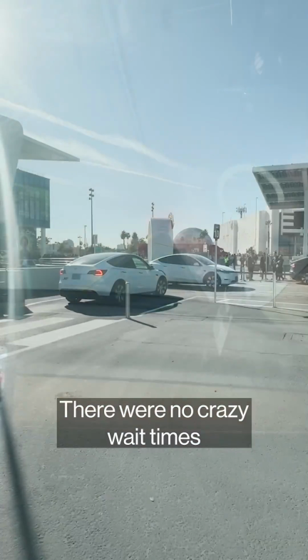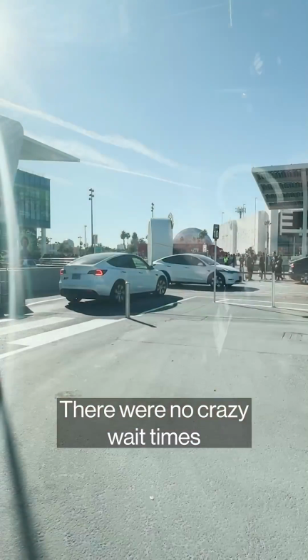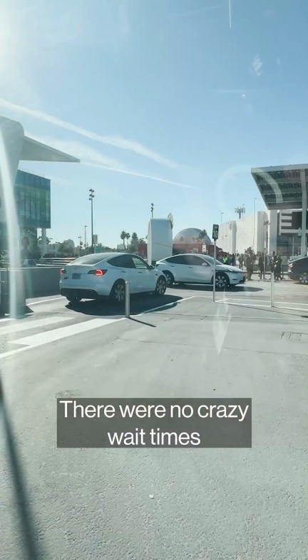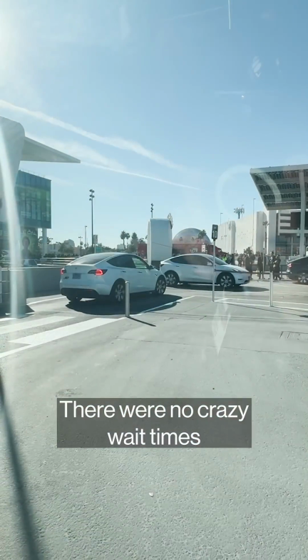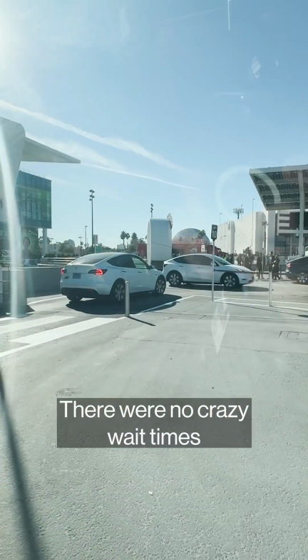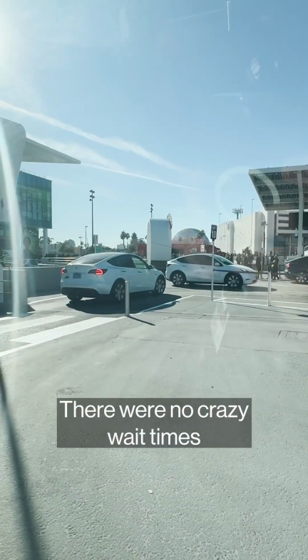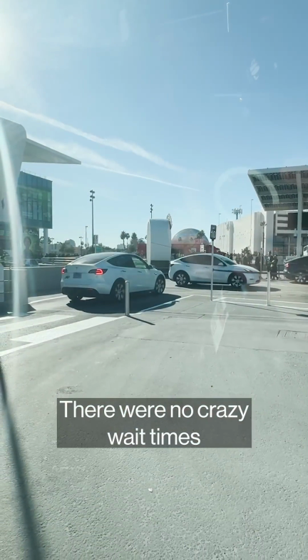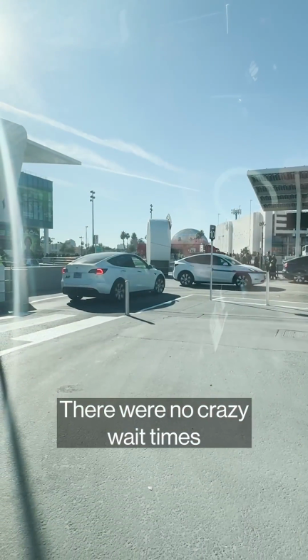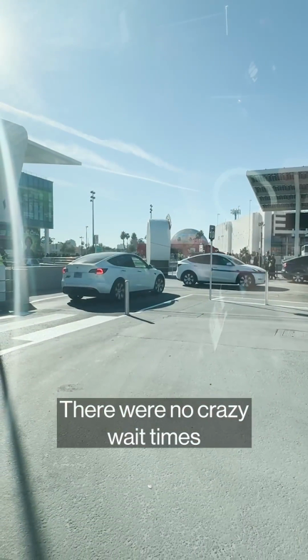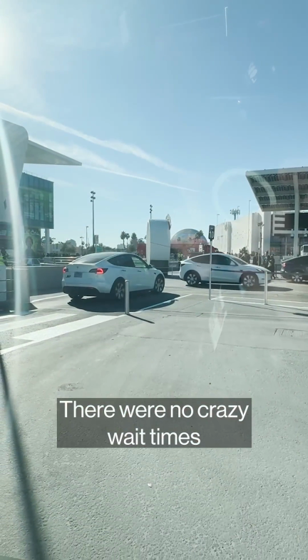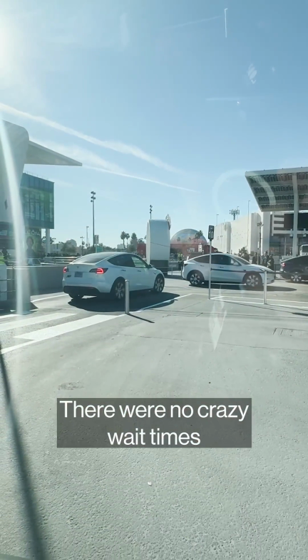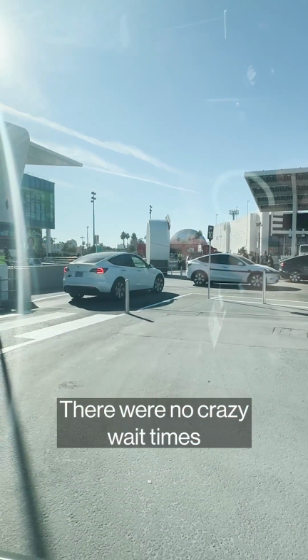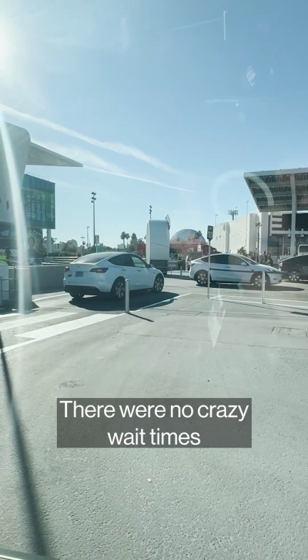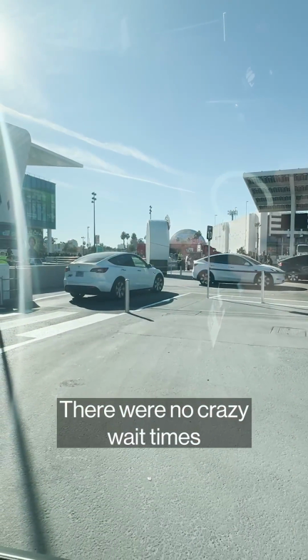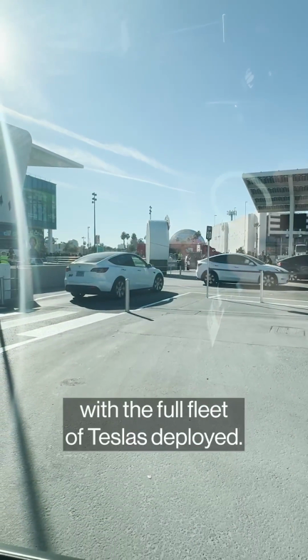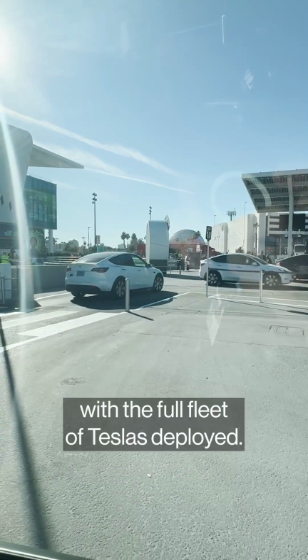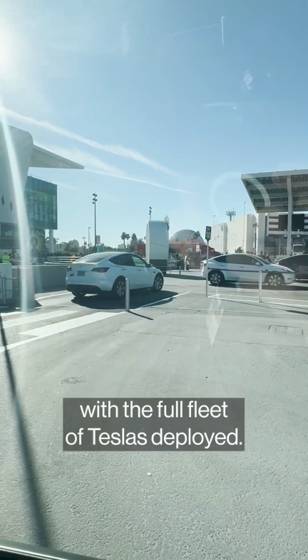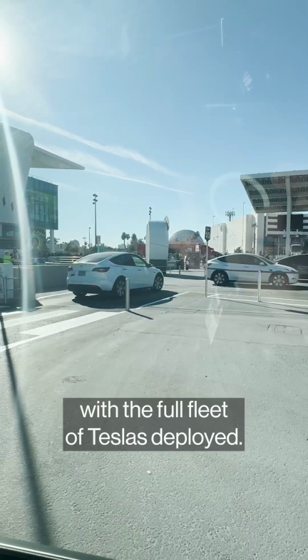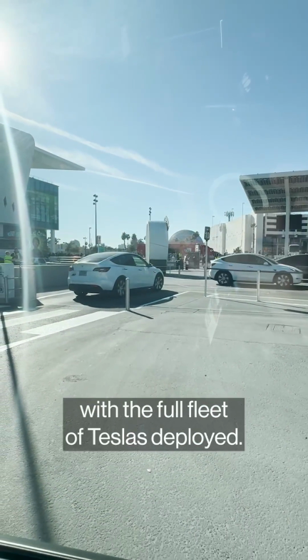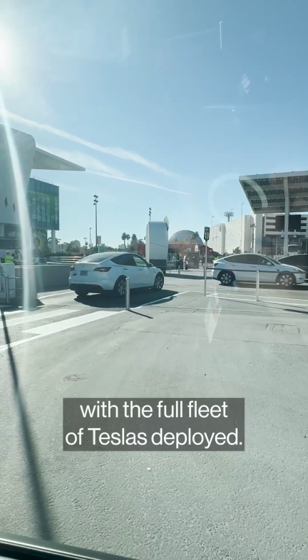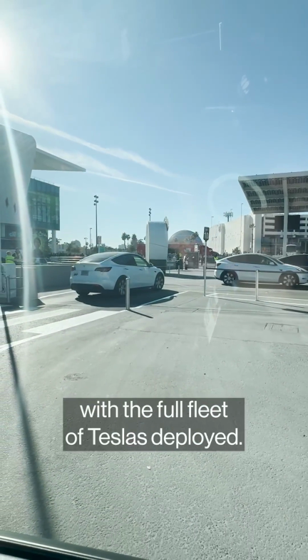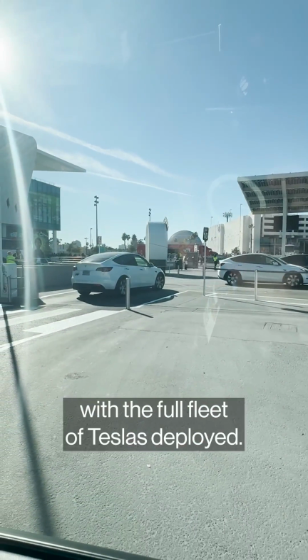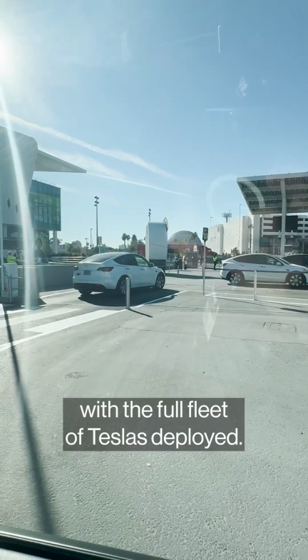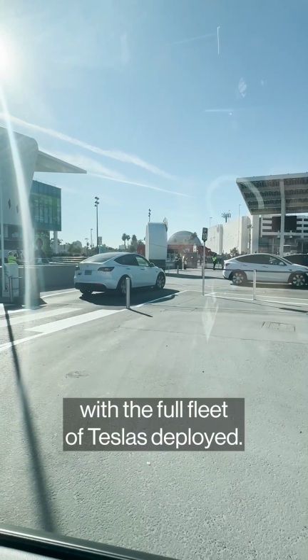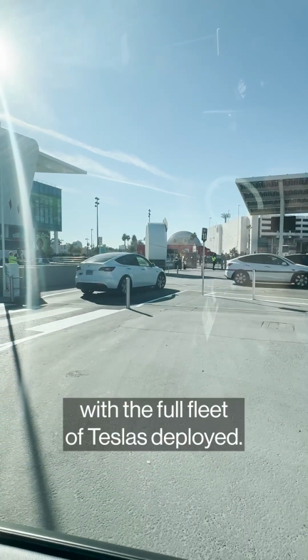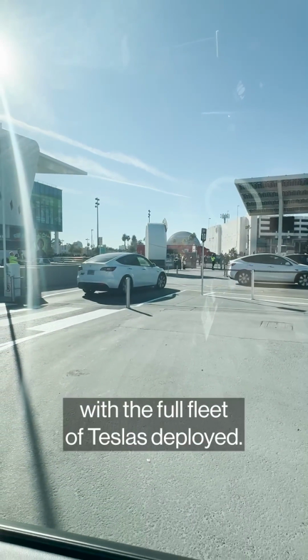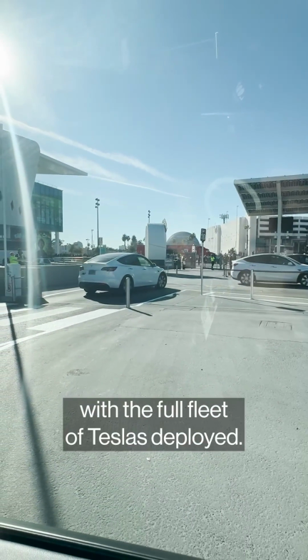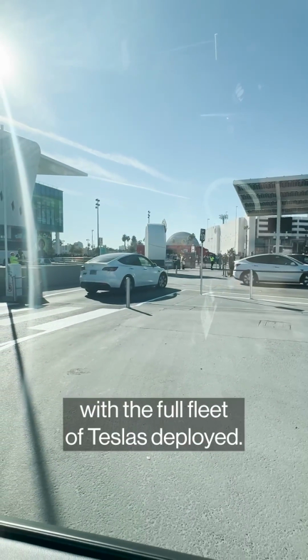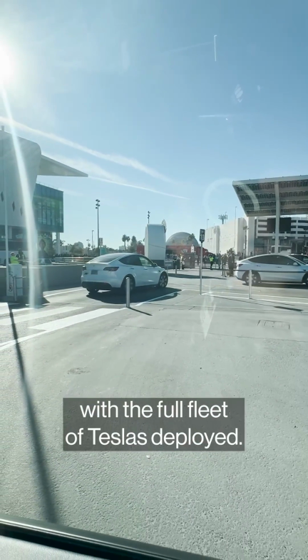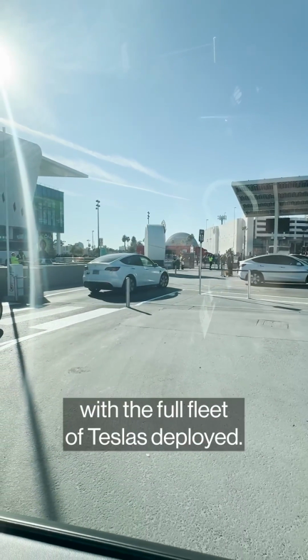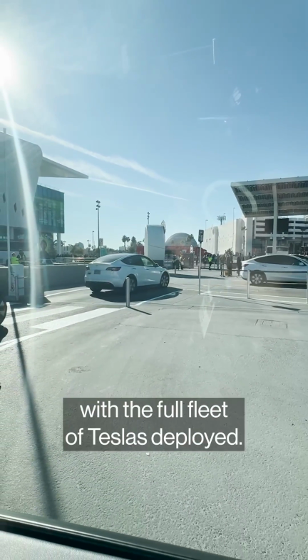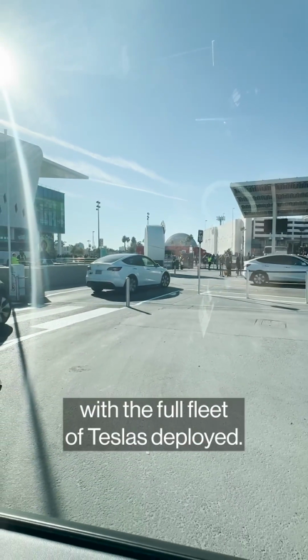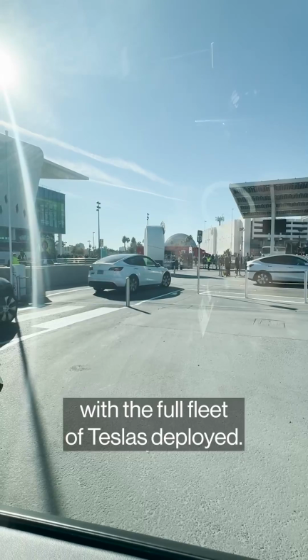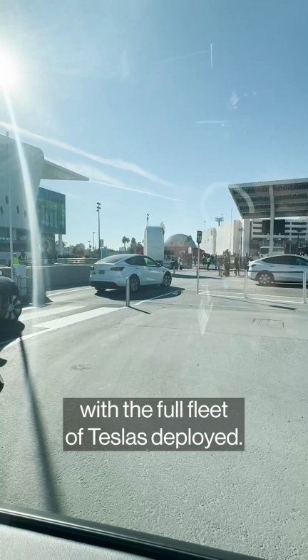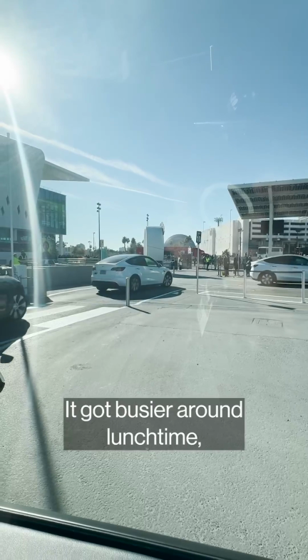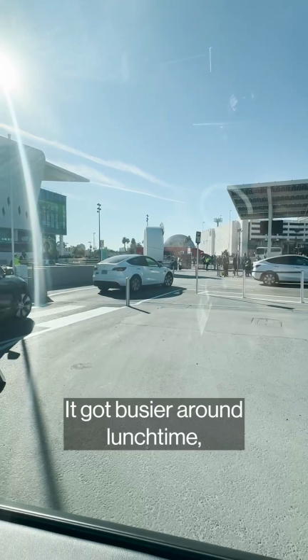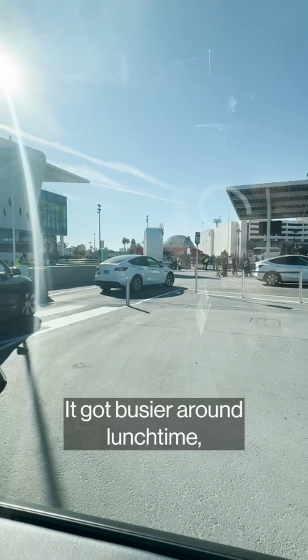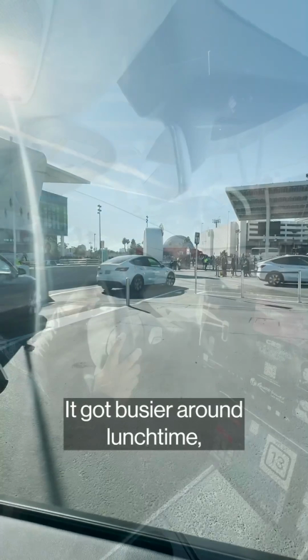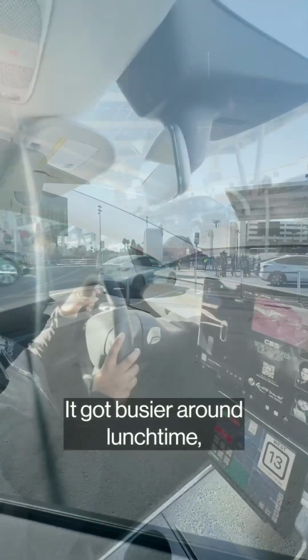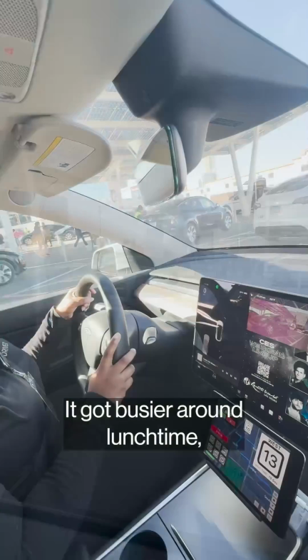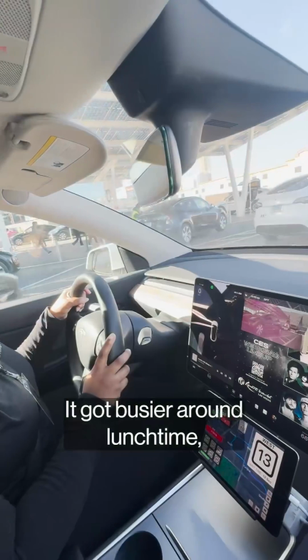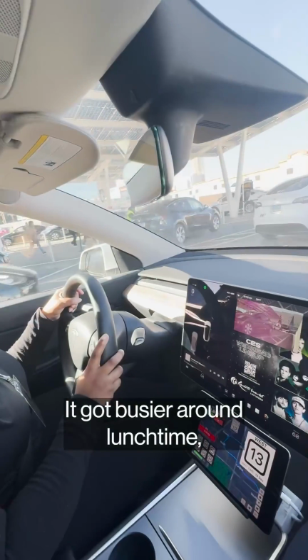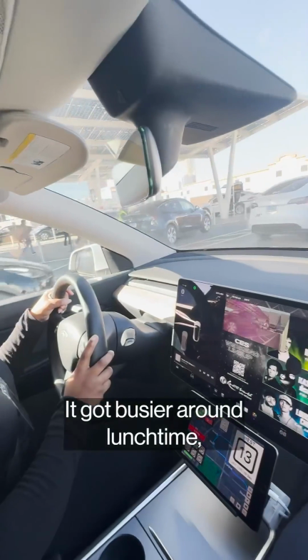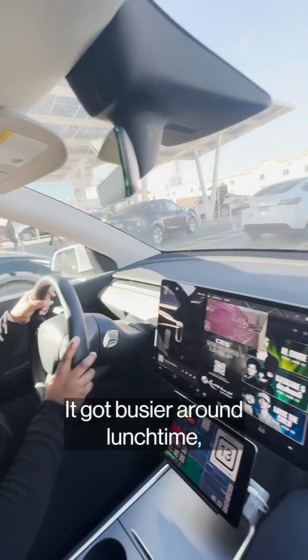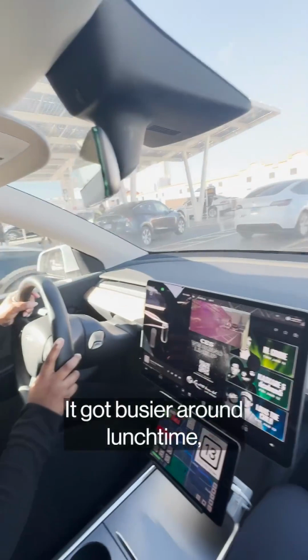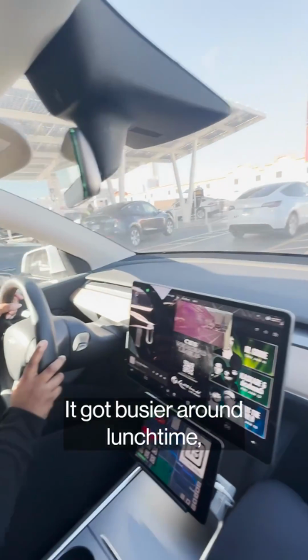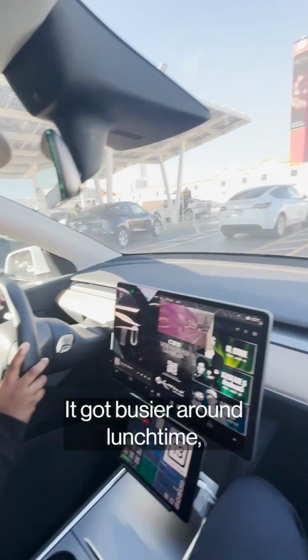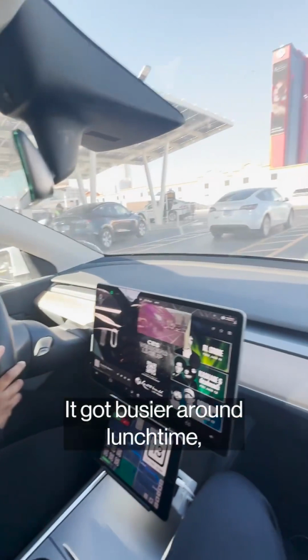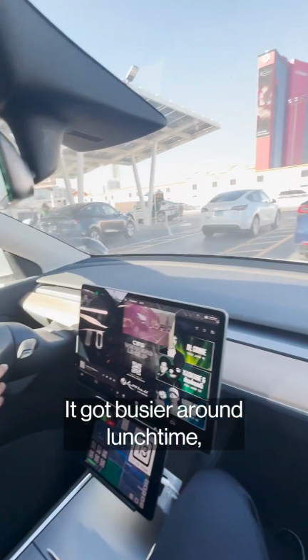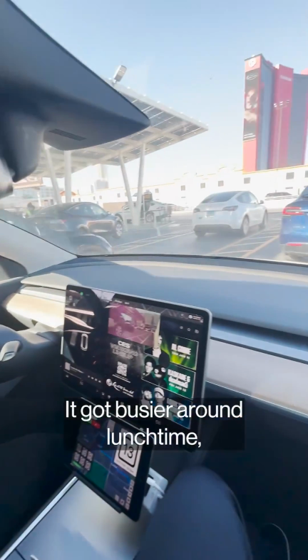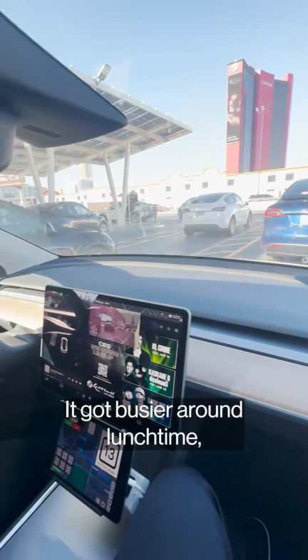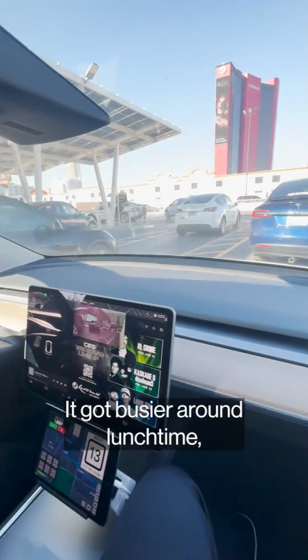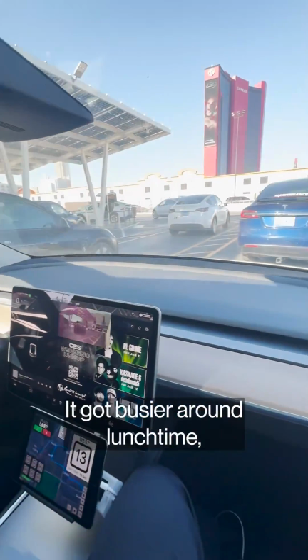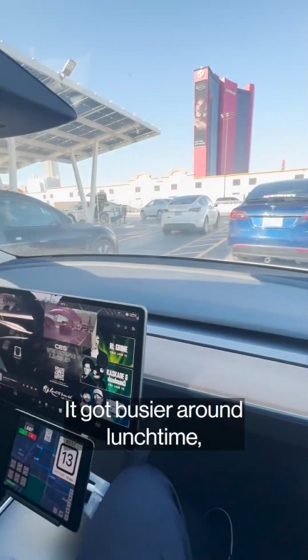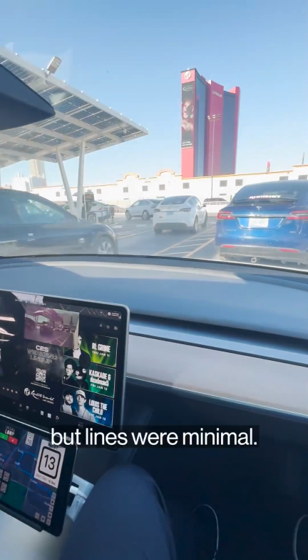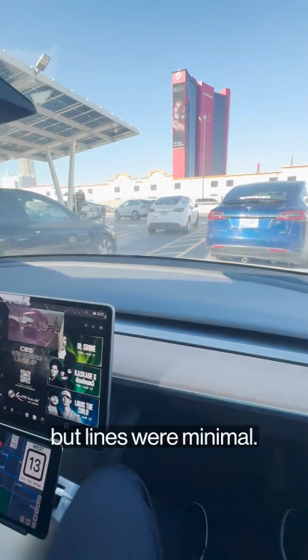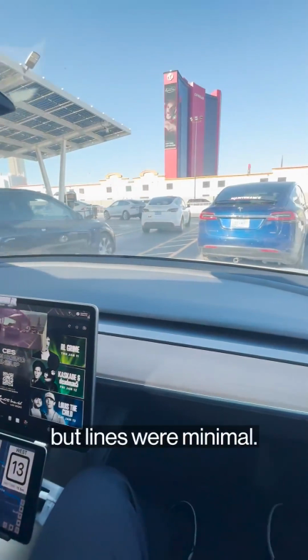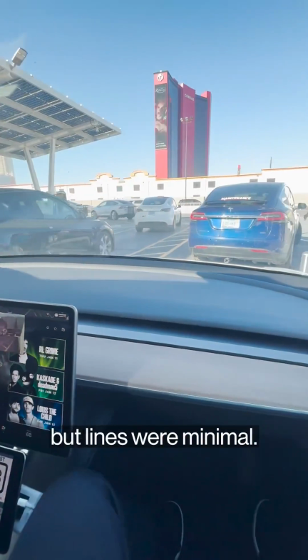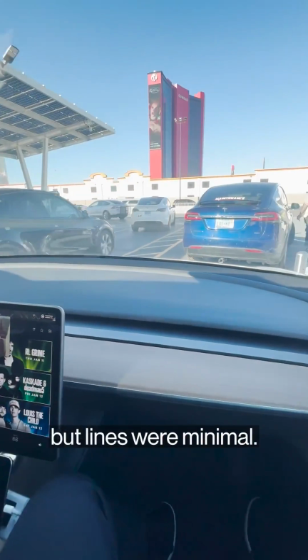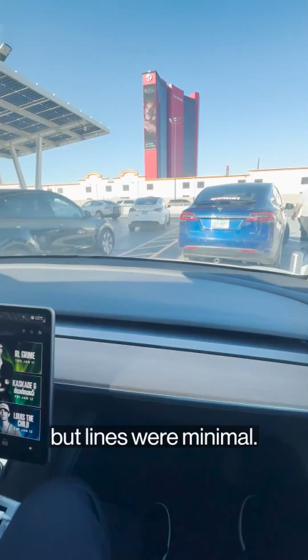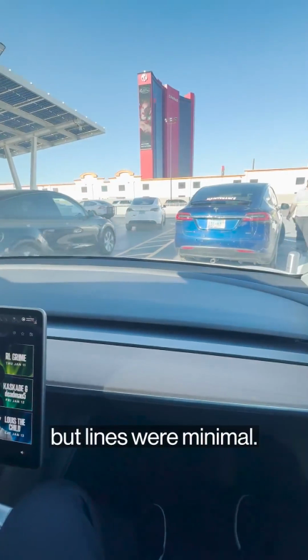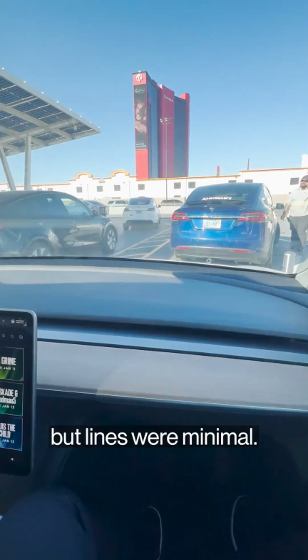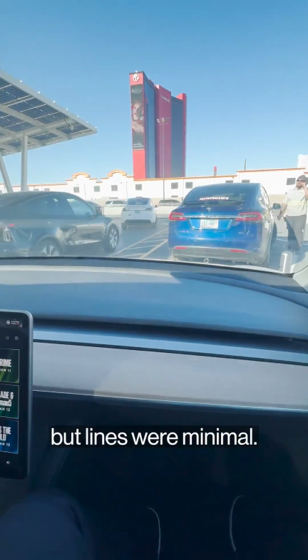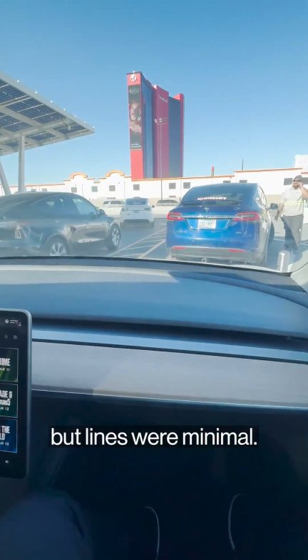There were no crazy wait times with the full fleet of Teslas deployed. It got busier around lunchtime, but lines were minimal.